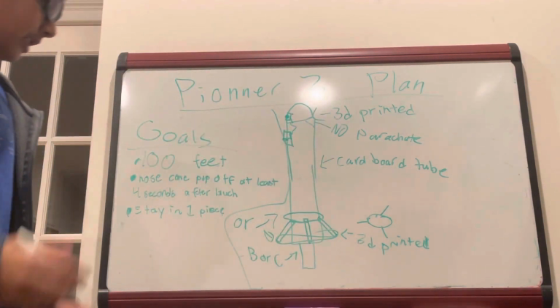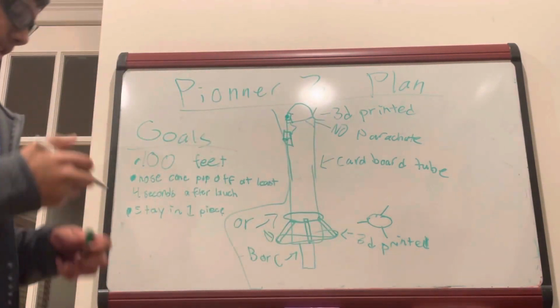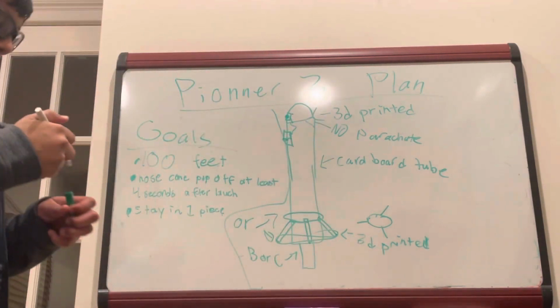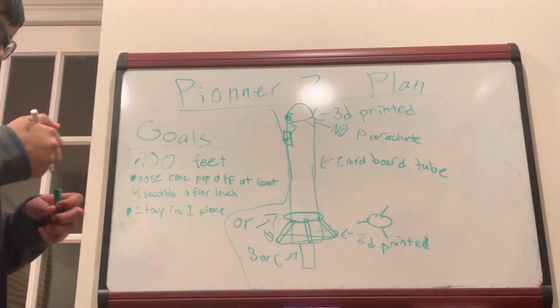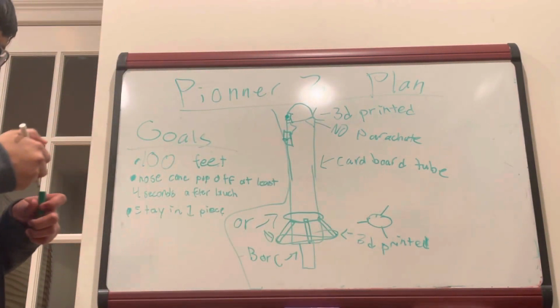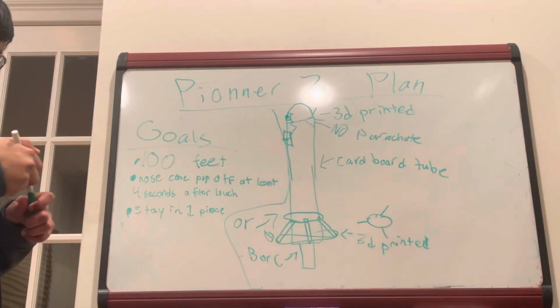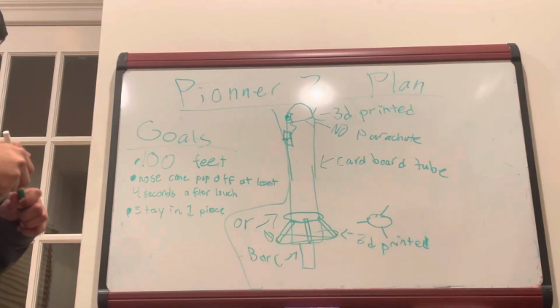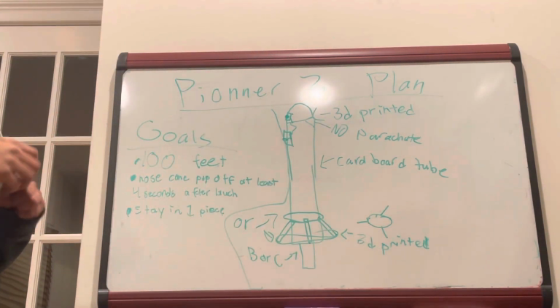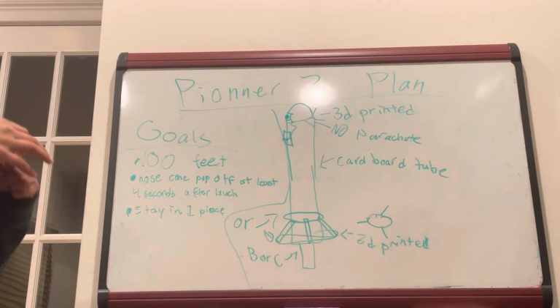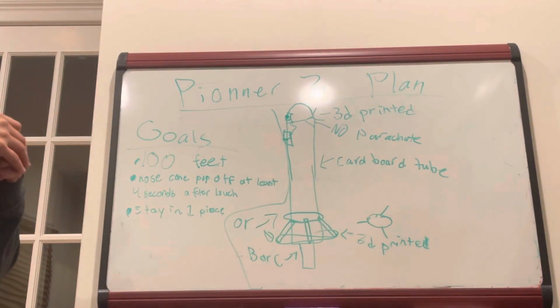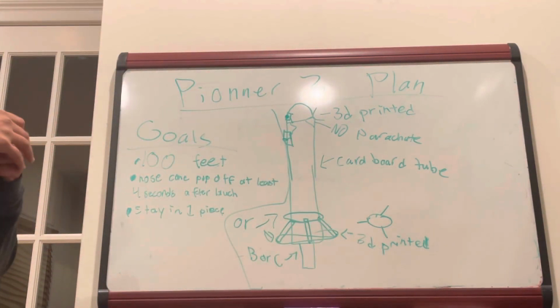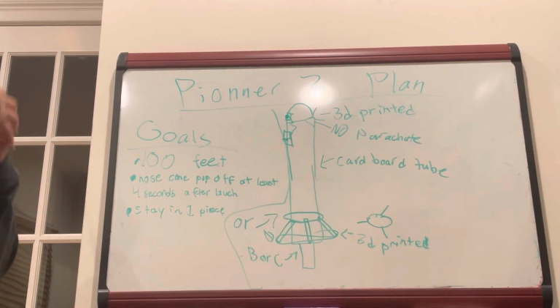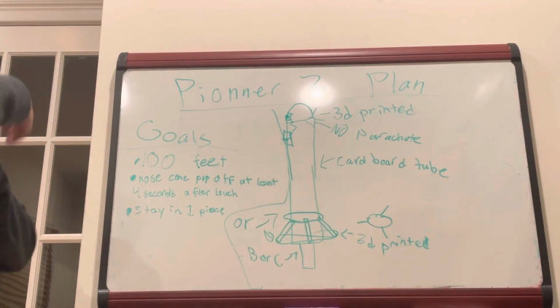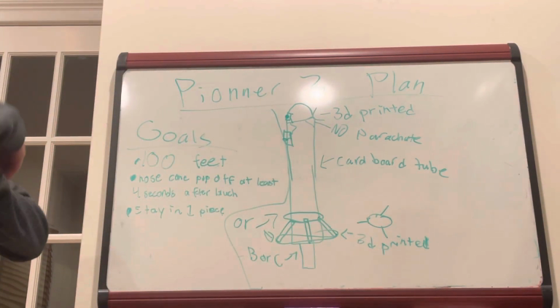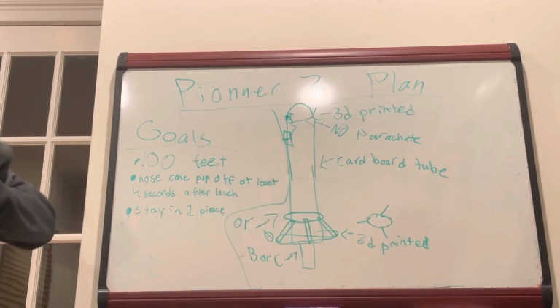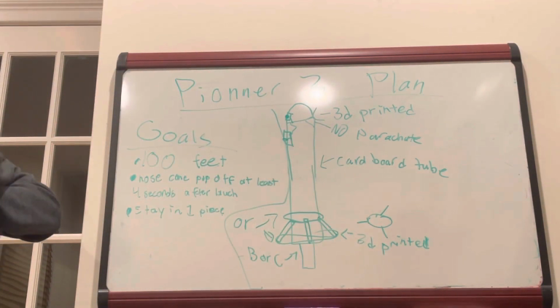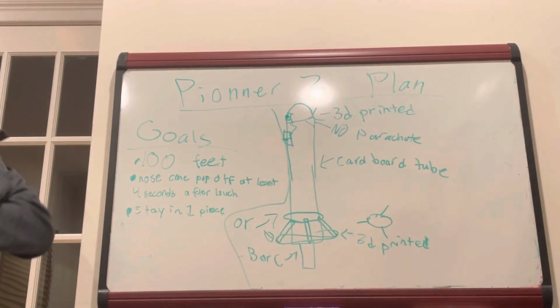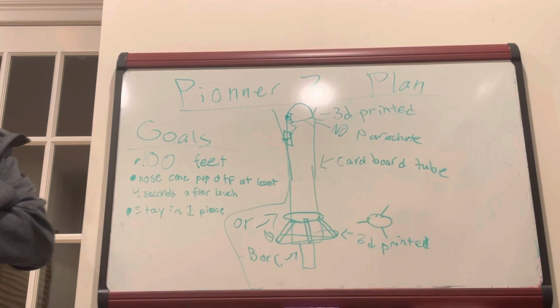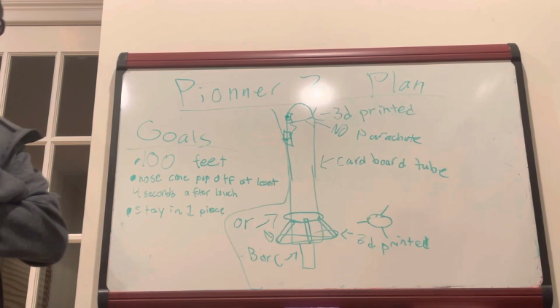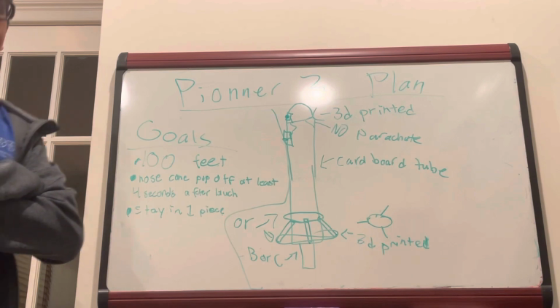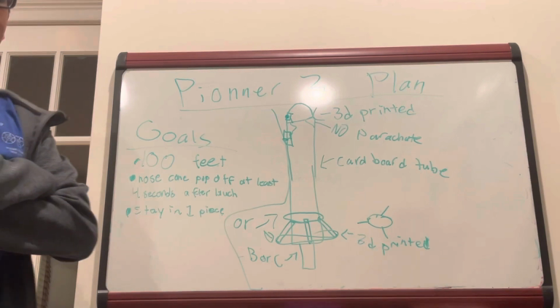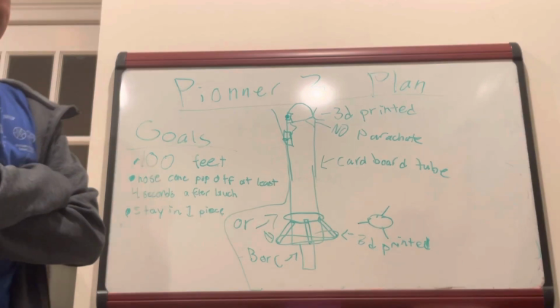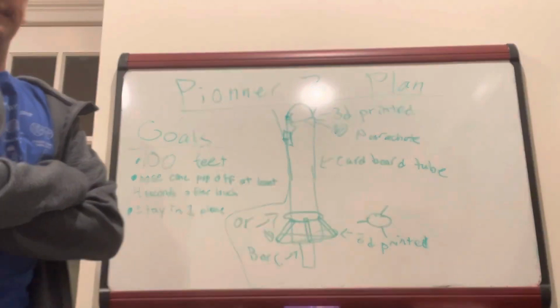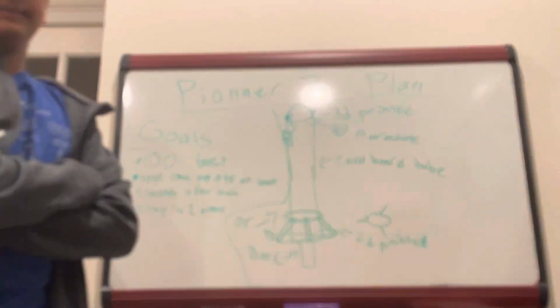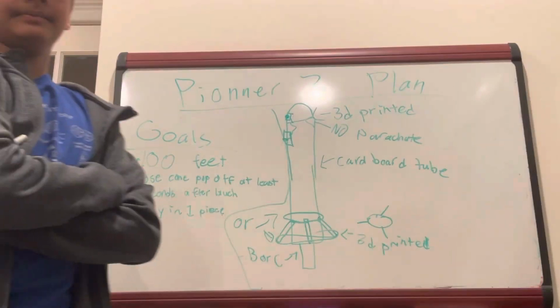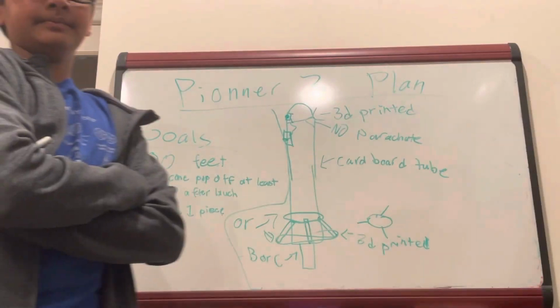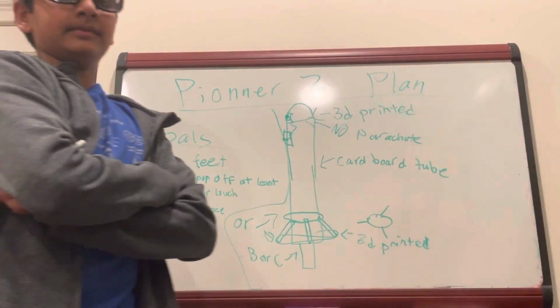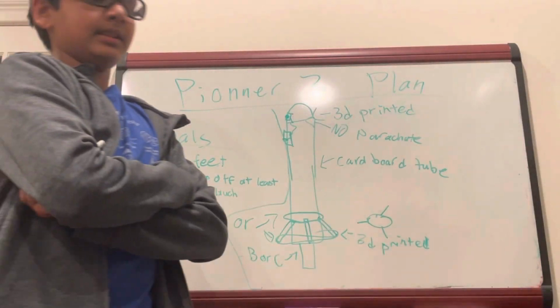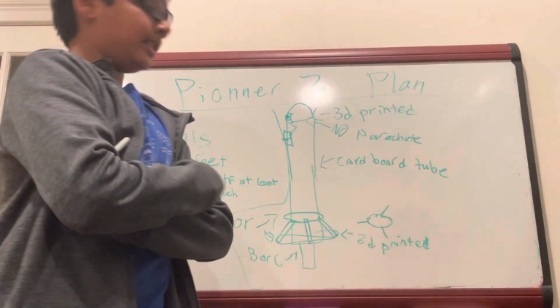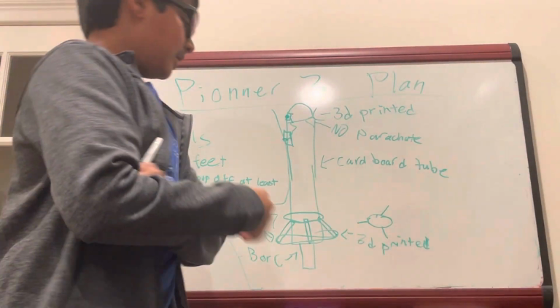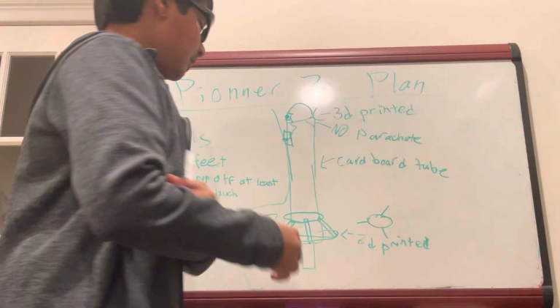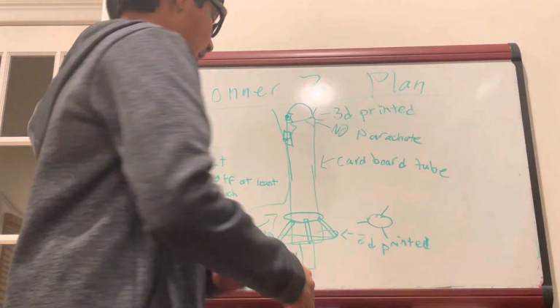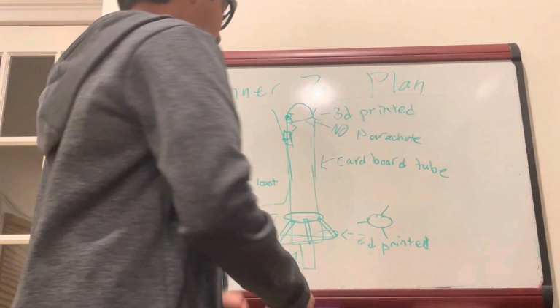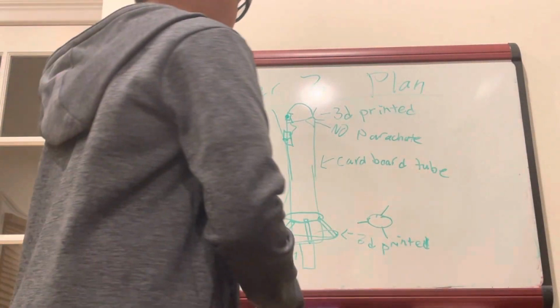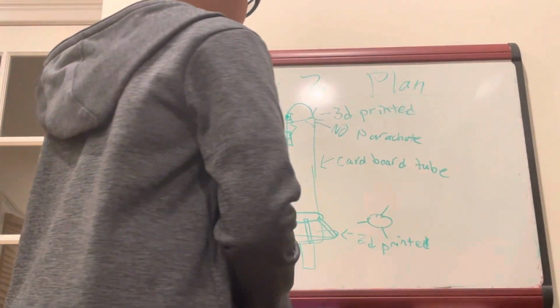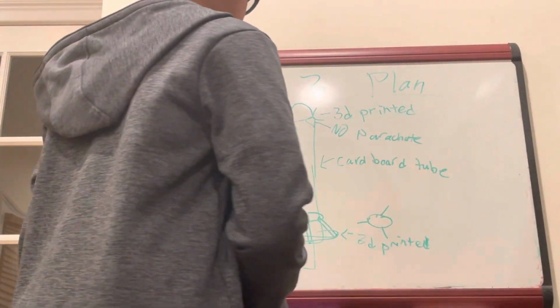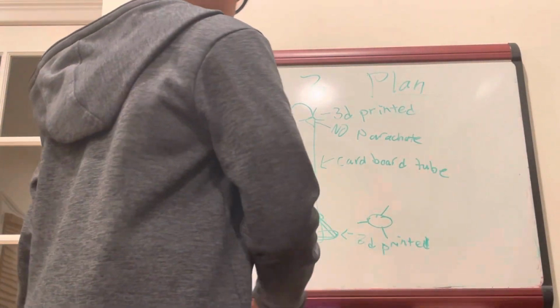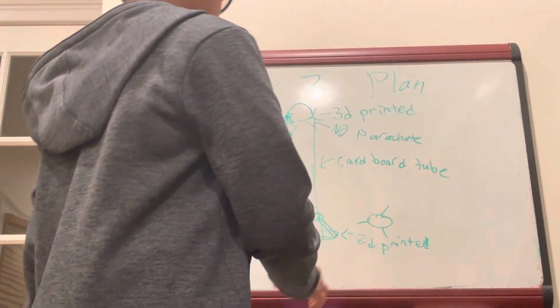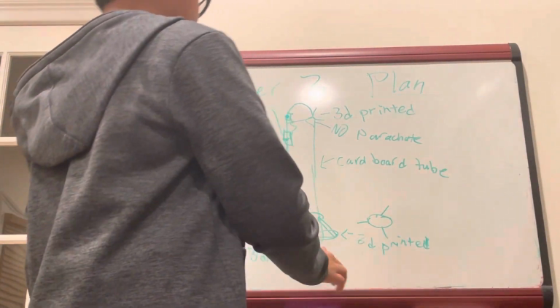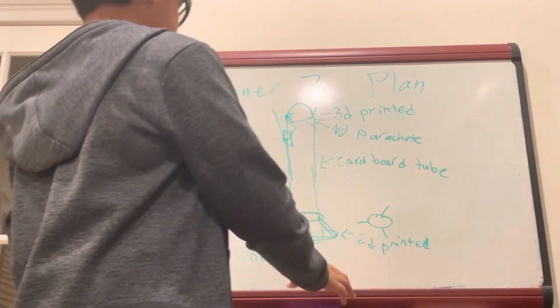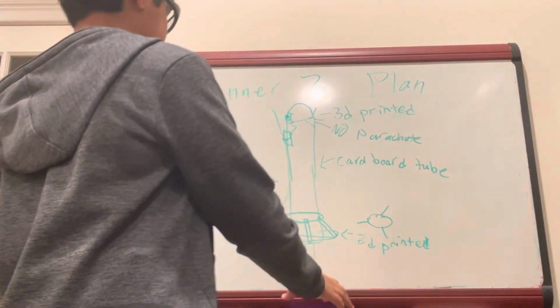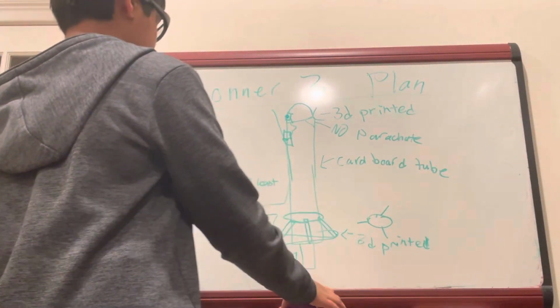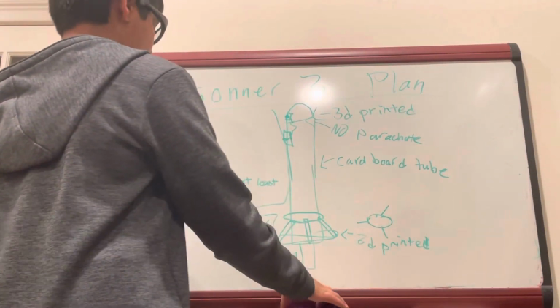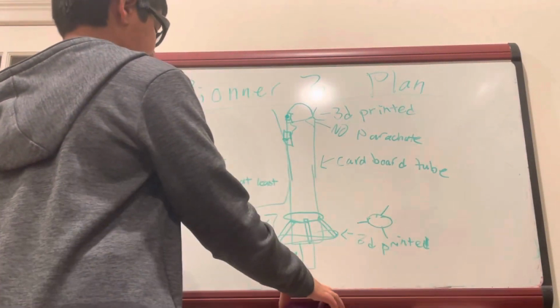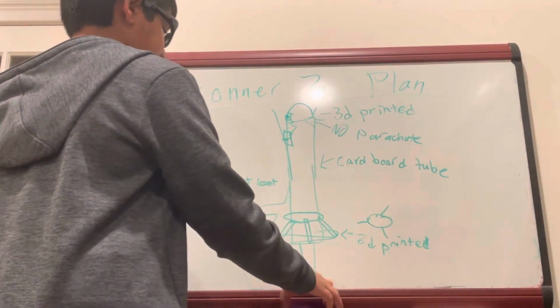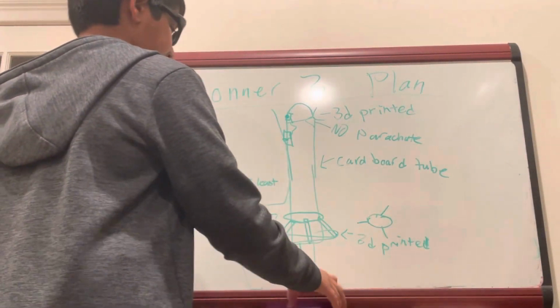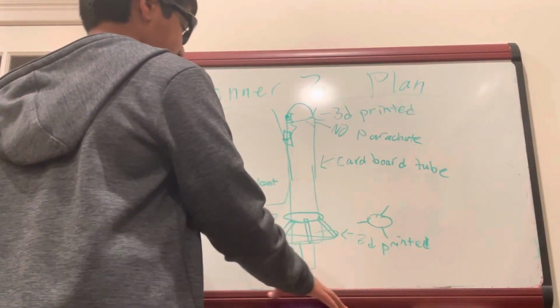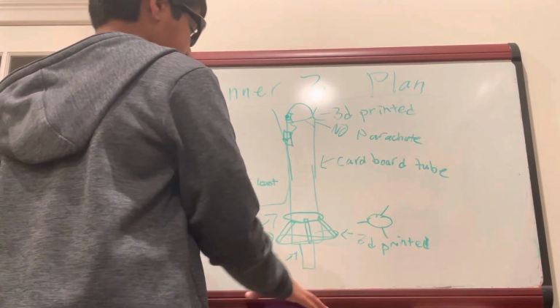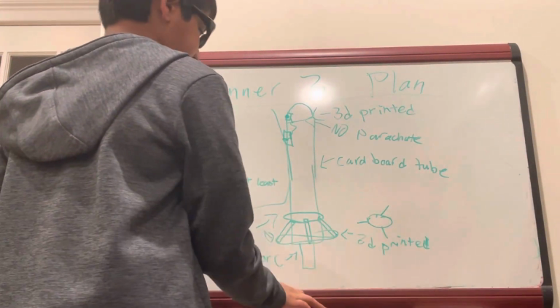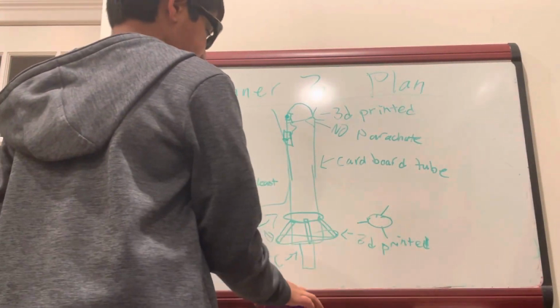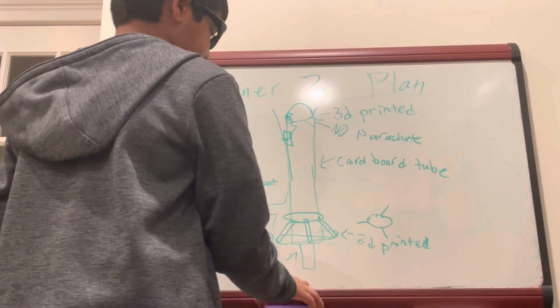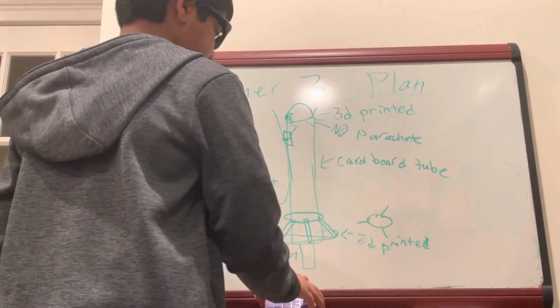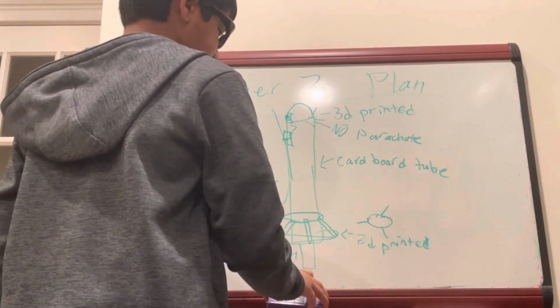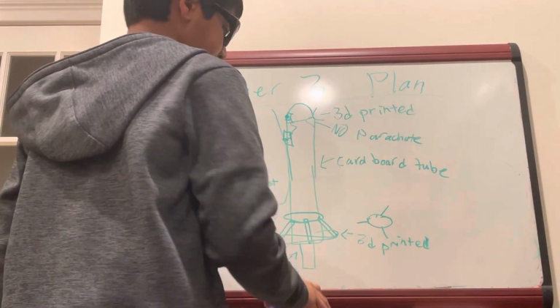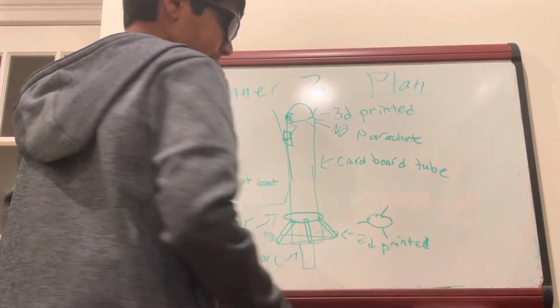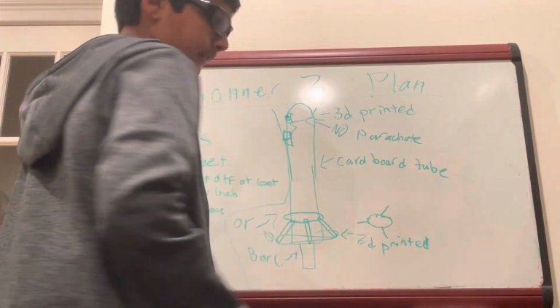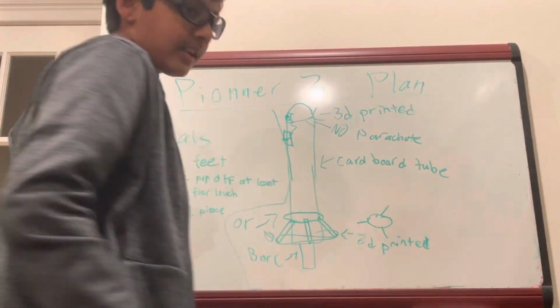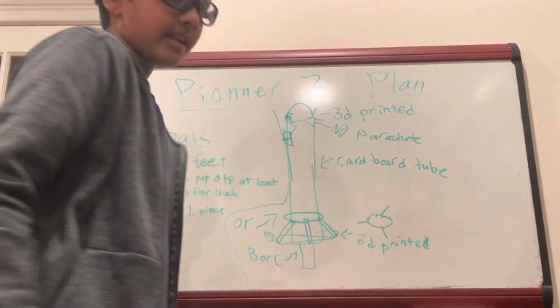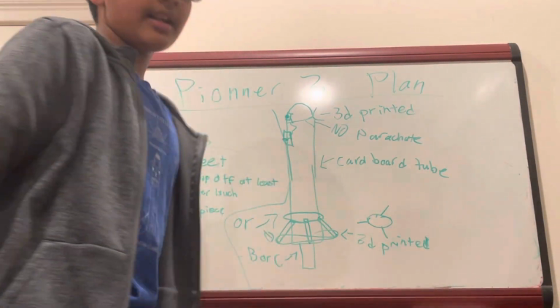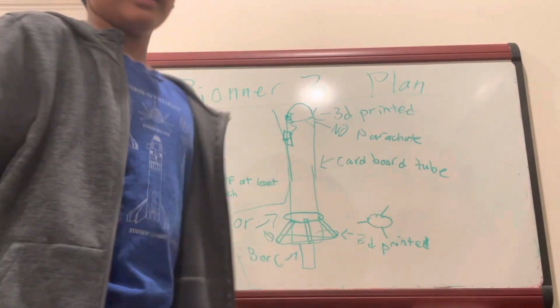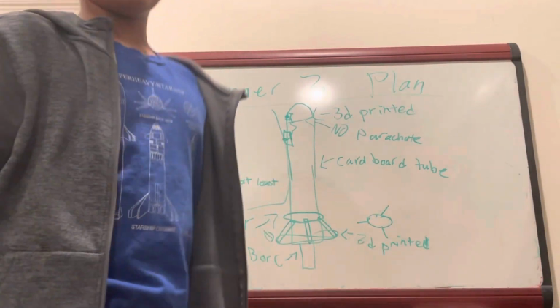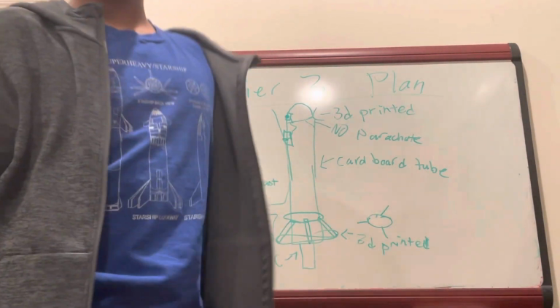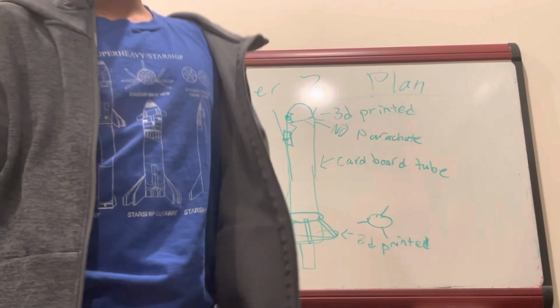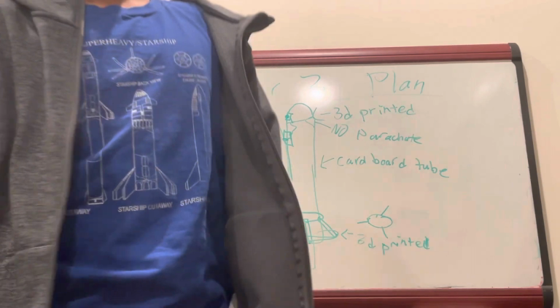So this is the plan for Pioneer 3. I hope you guys like it — please like and subscribe to my channel for the next one. Thanks for watching!